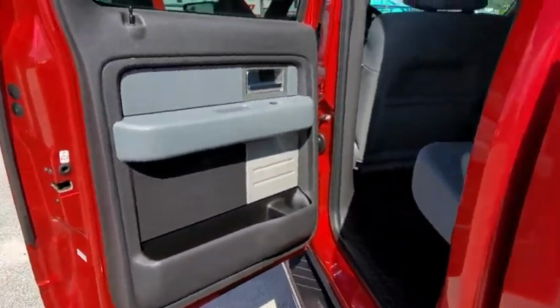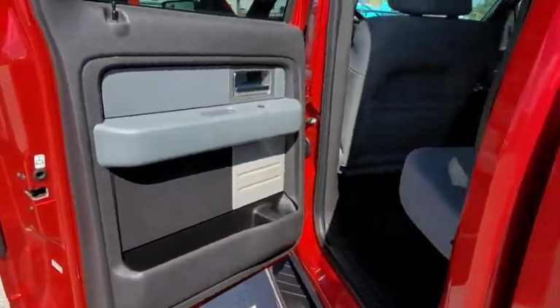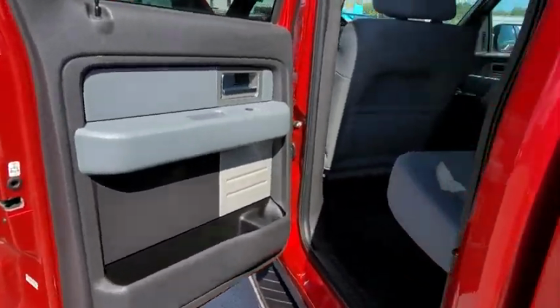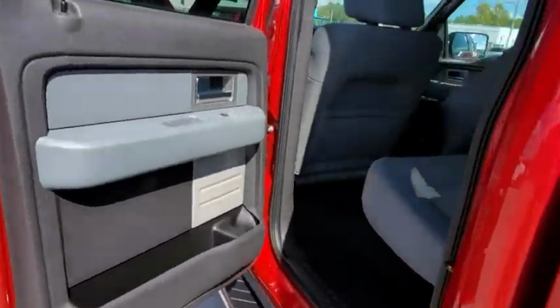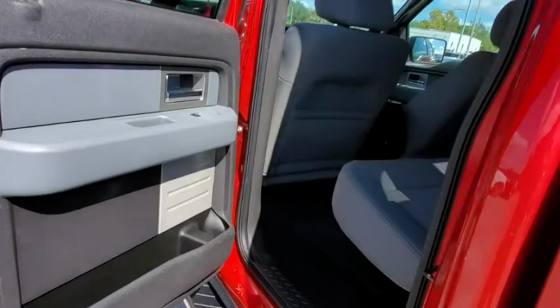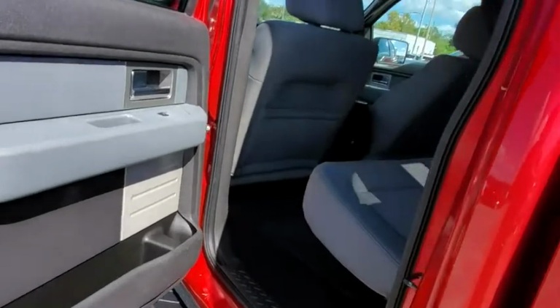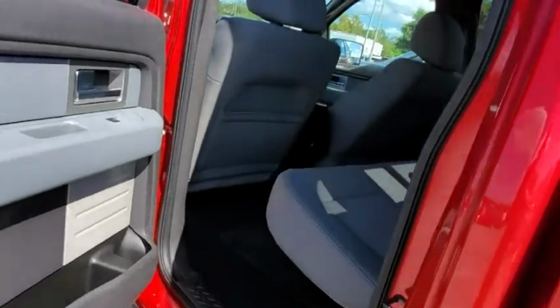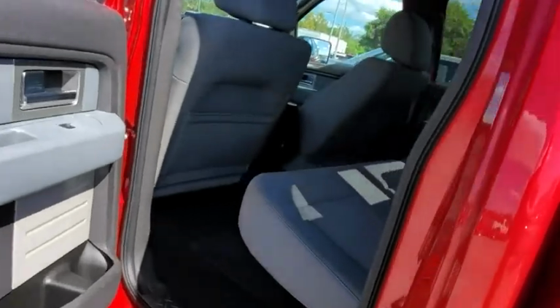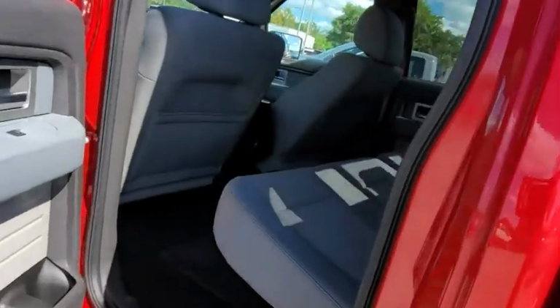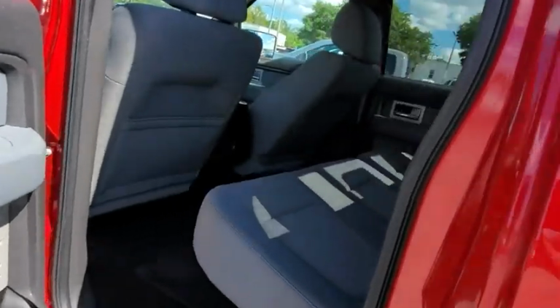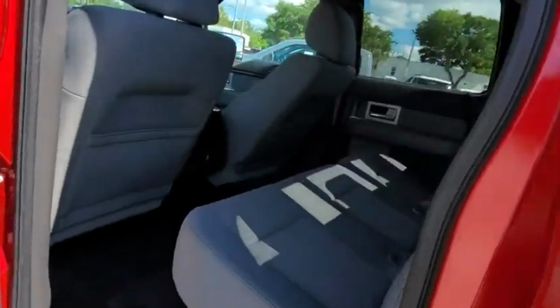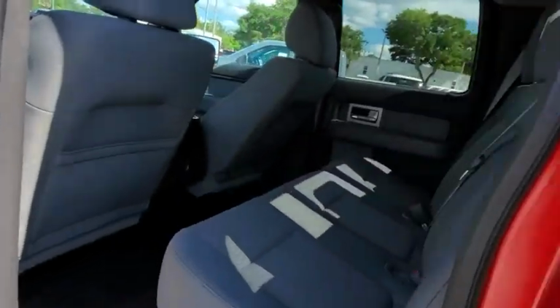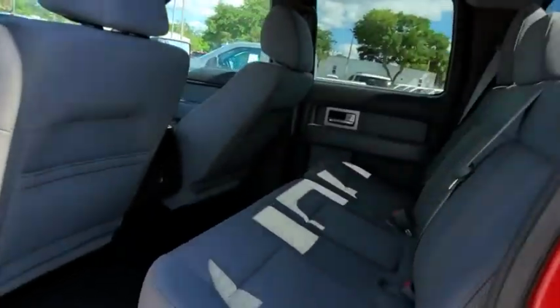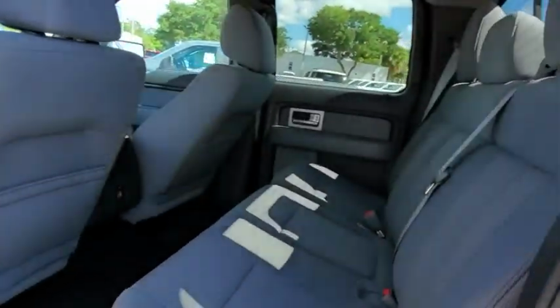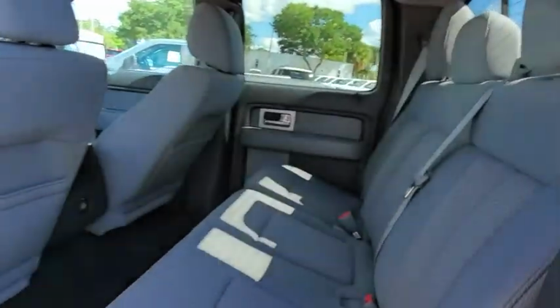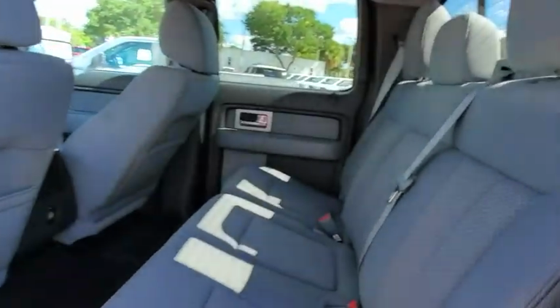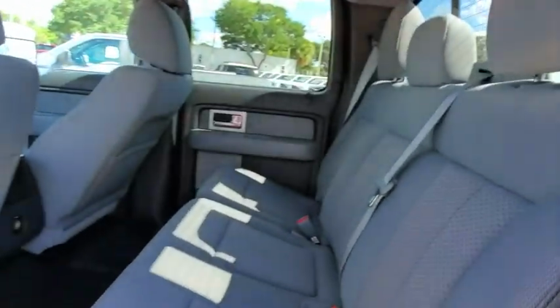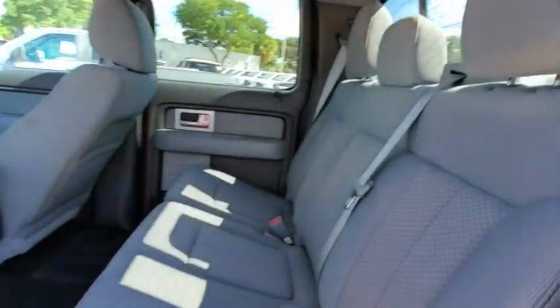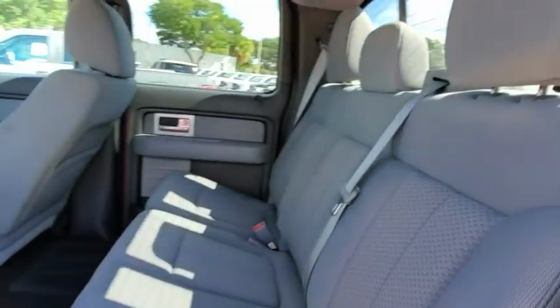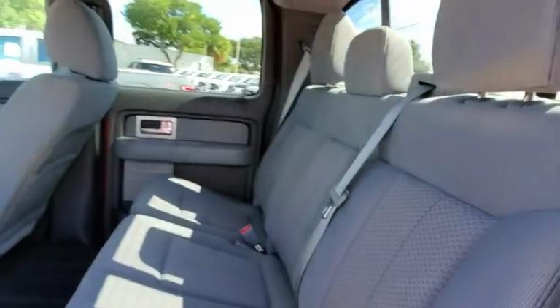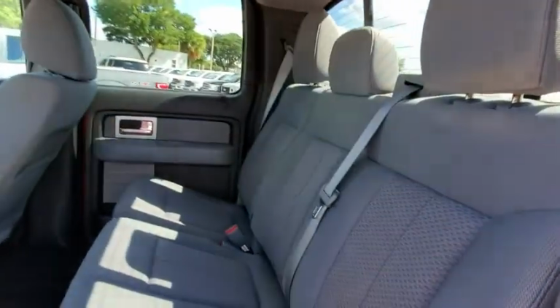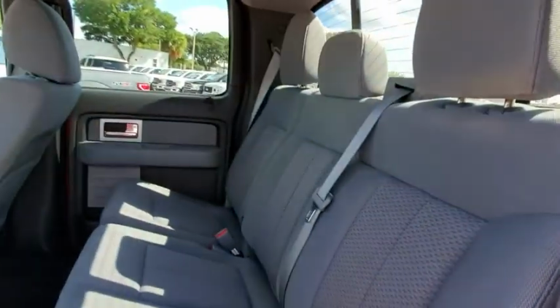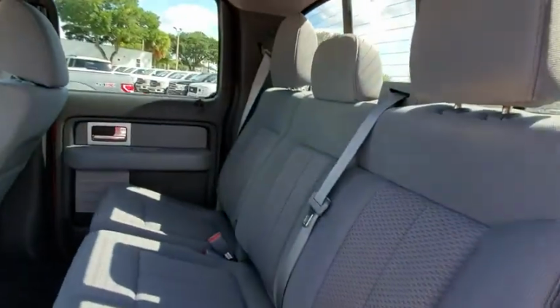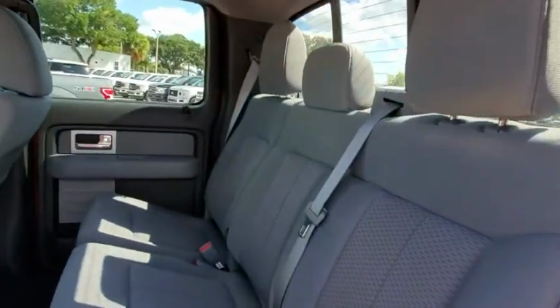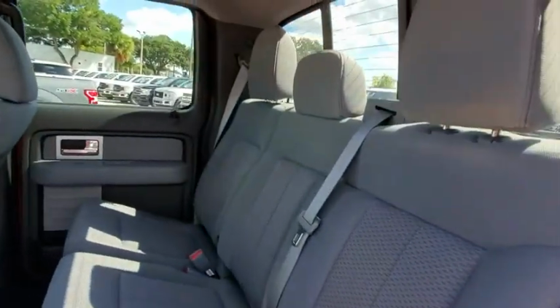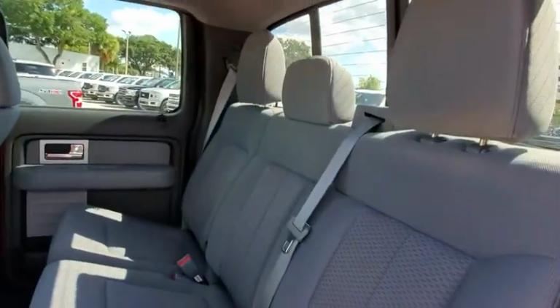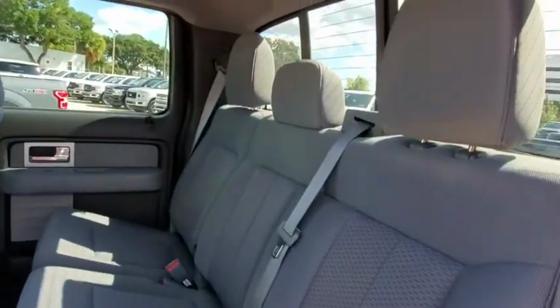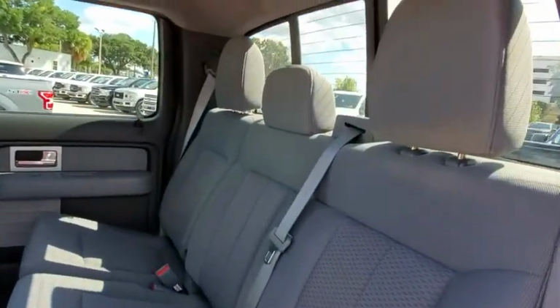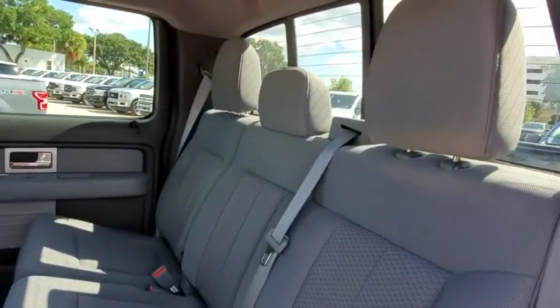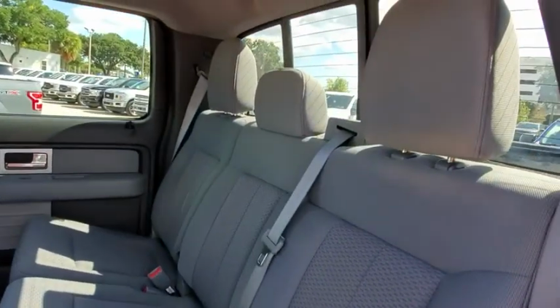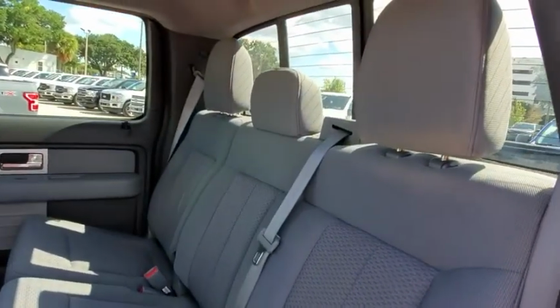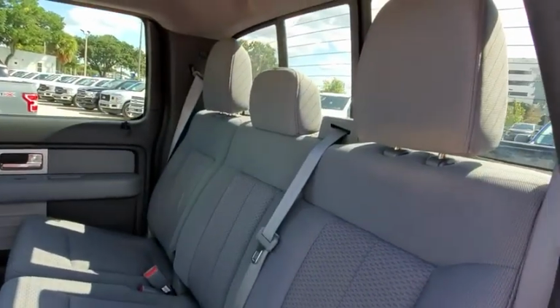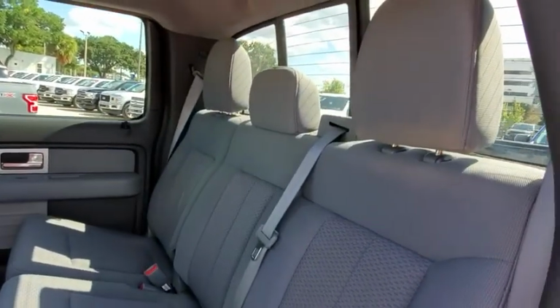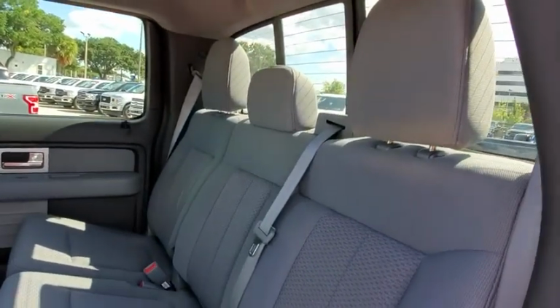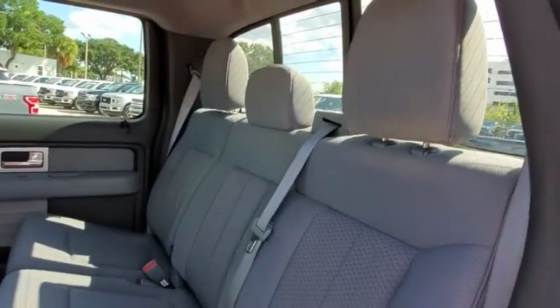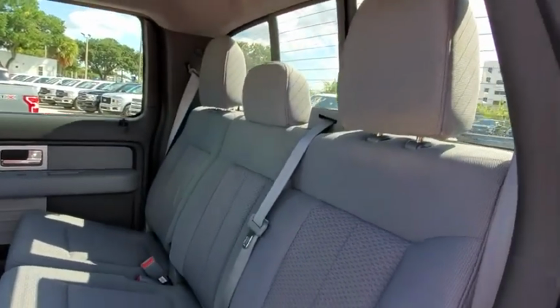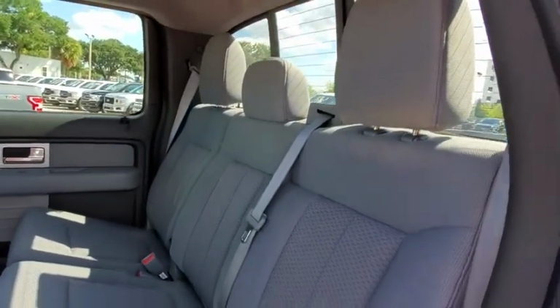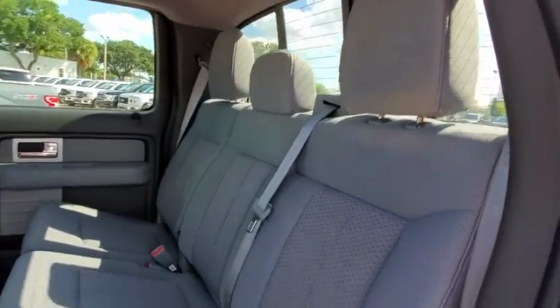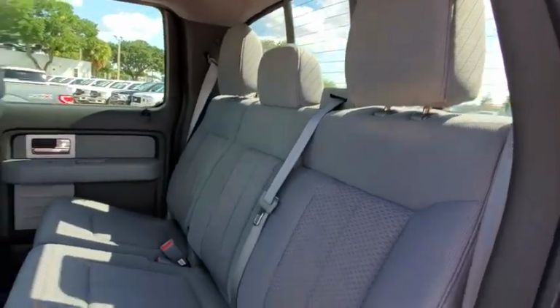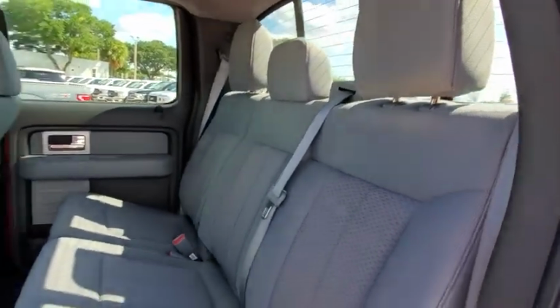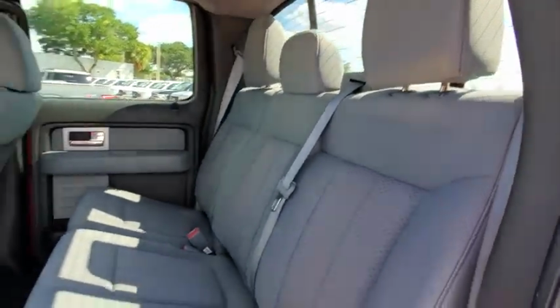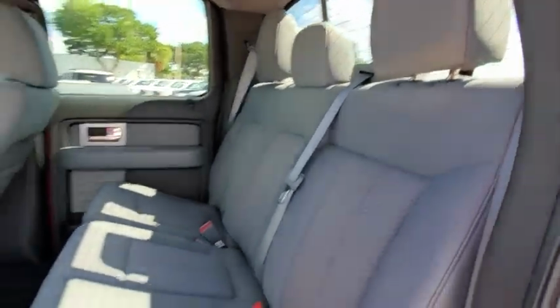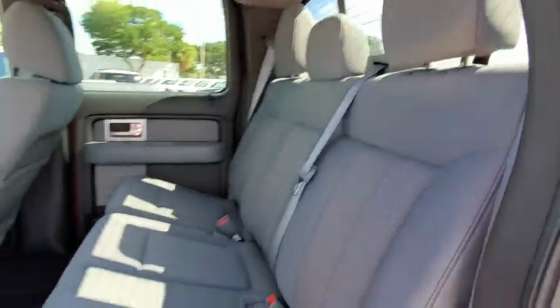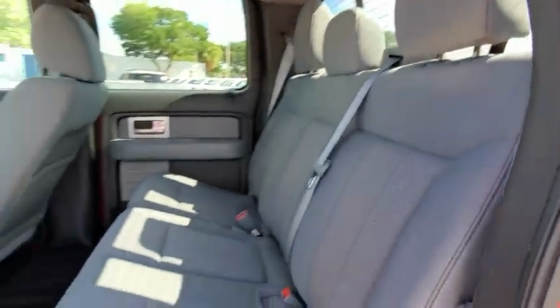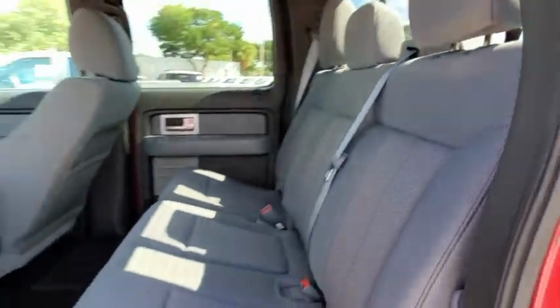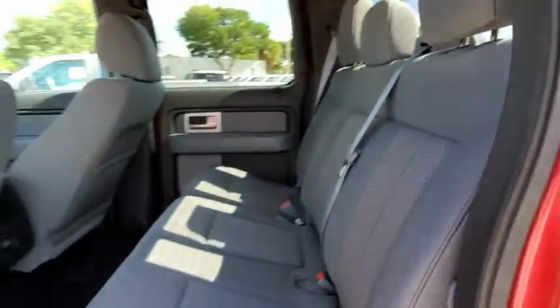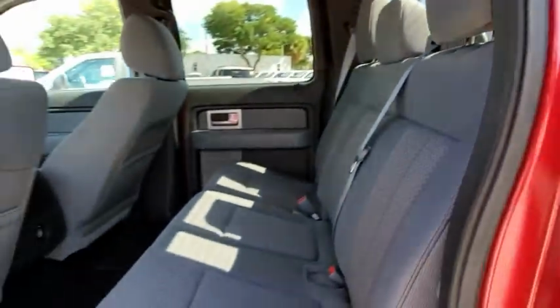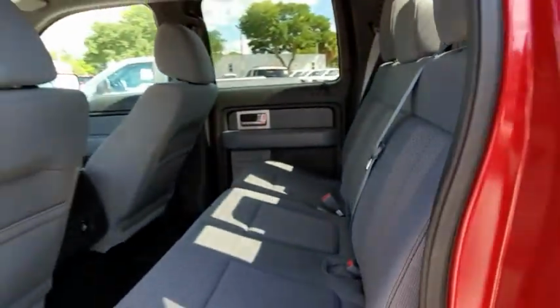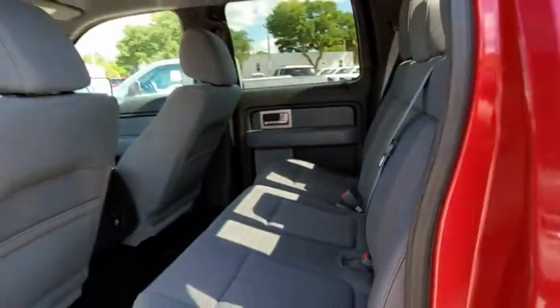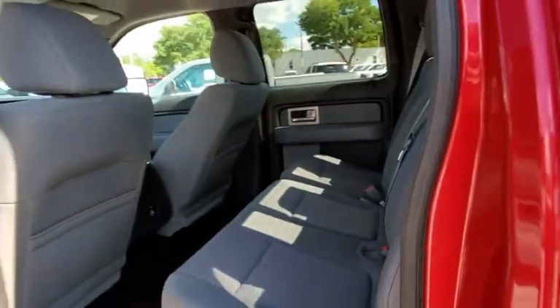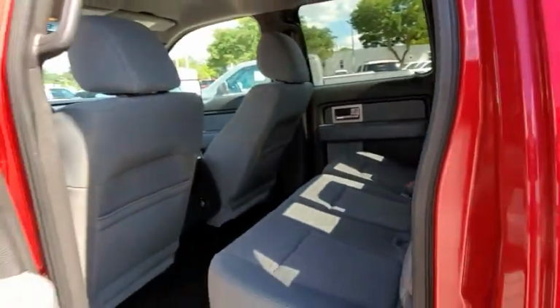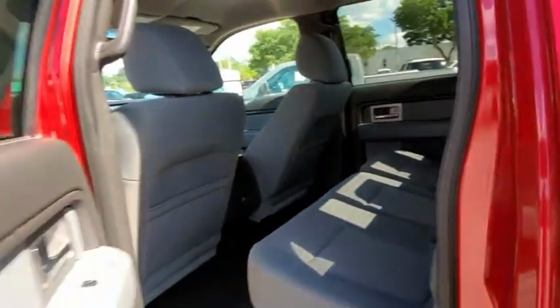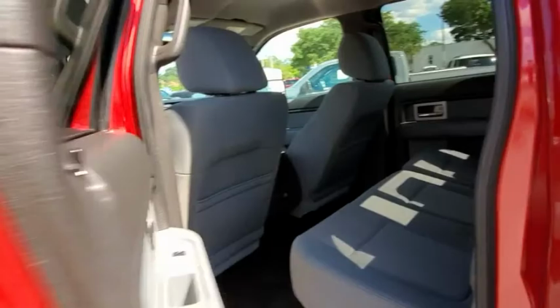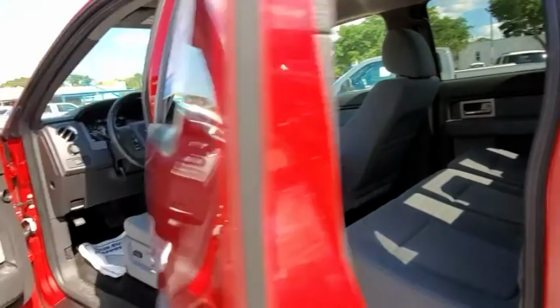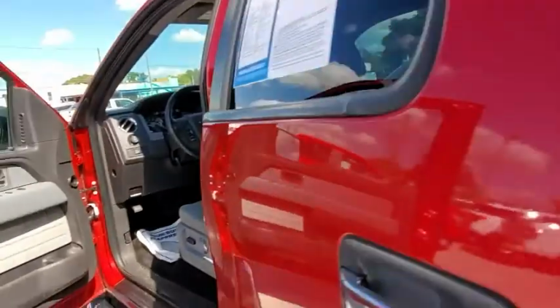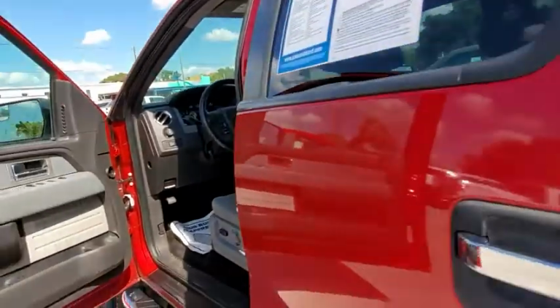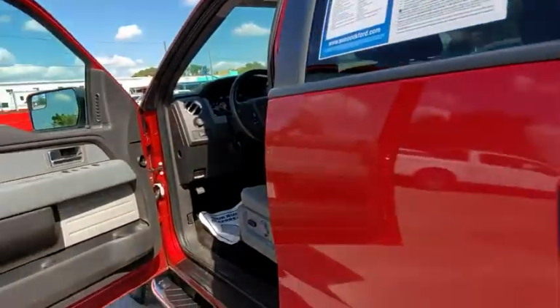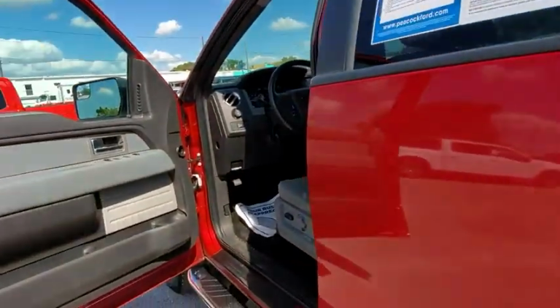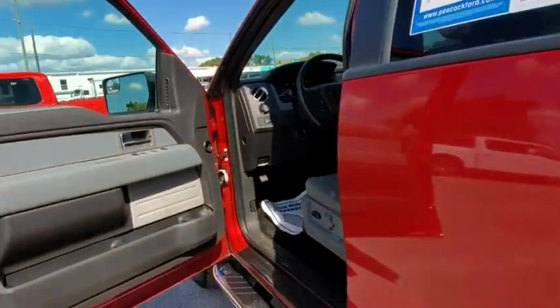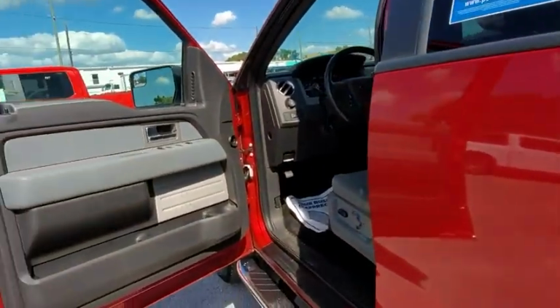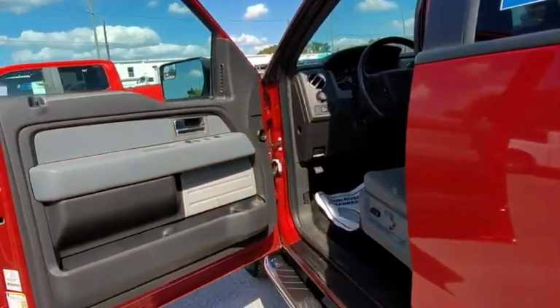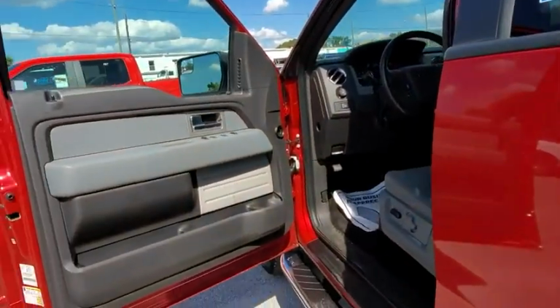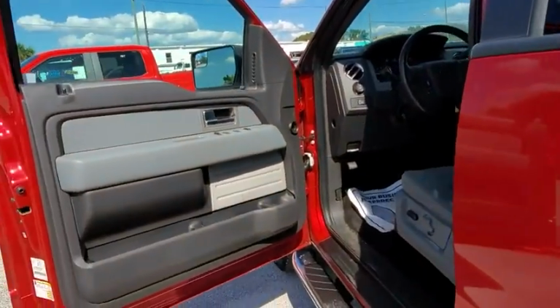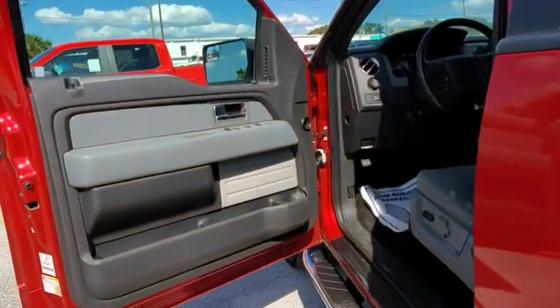Remote keyless entry. Overhead console. Tilt steering wheel. Driver vanity mirror. Come take a test drive today.